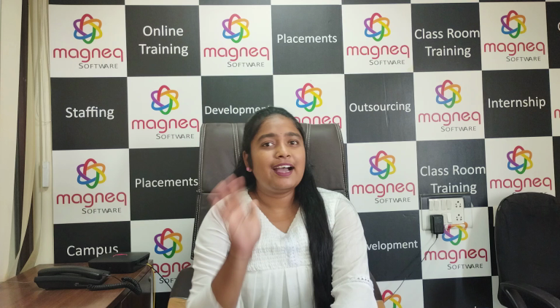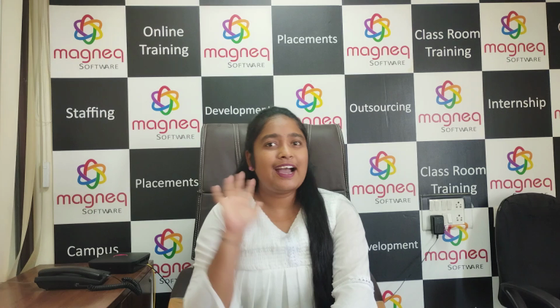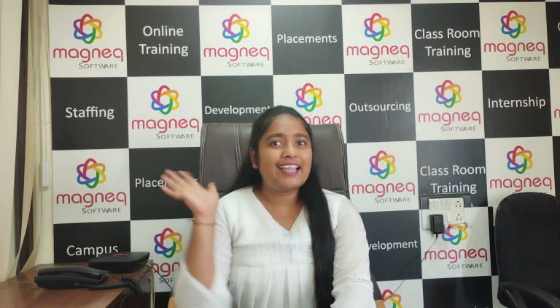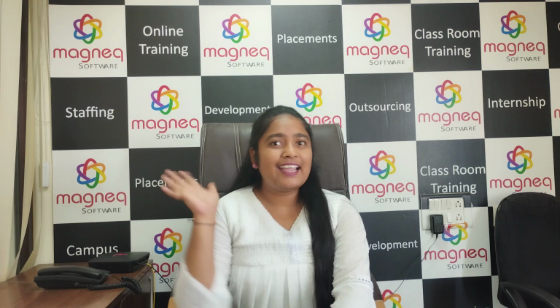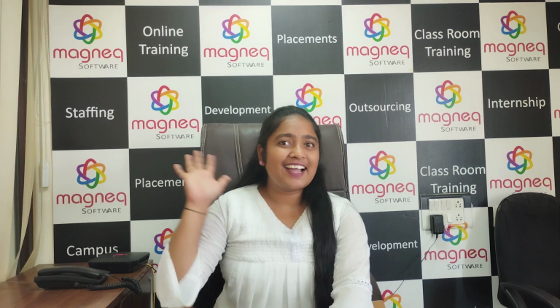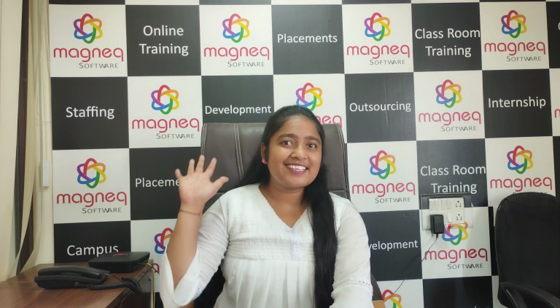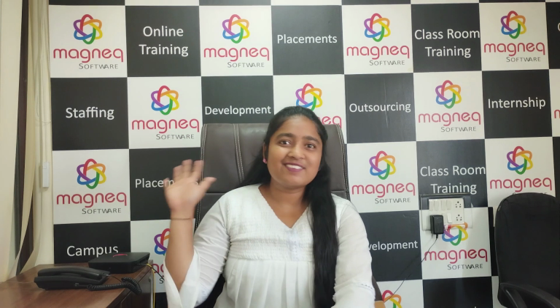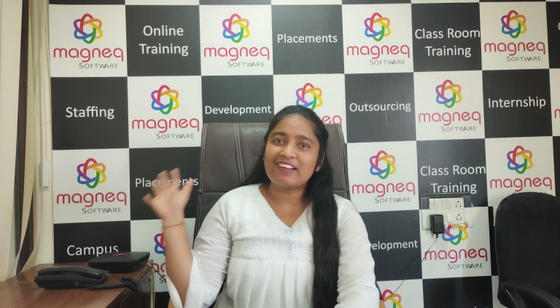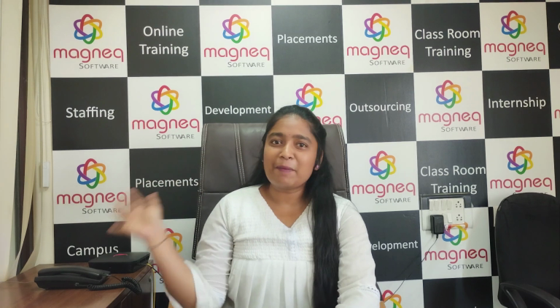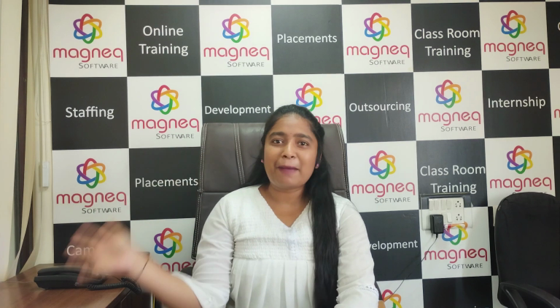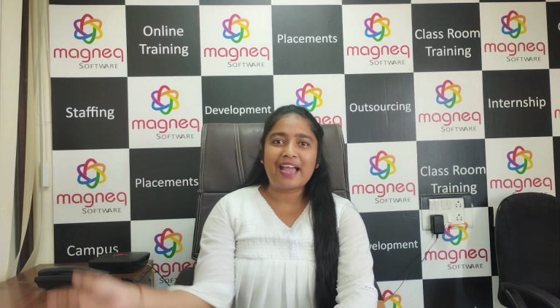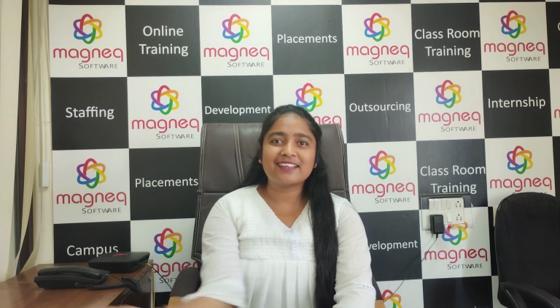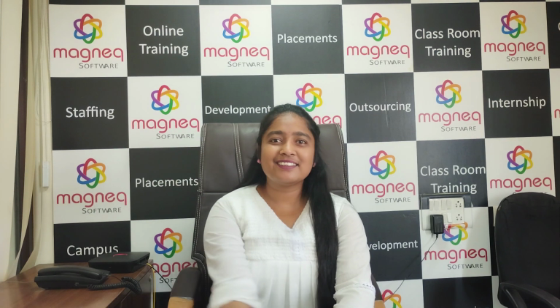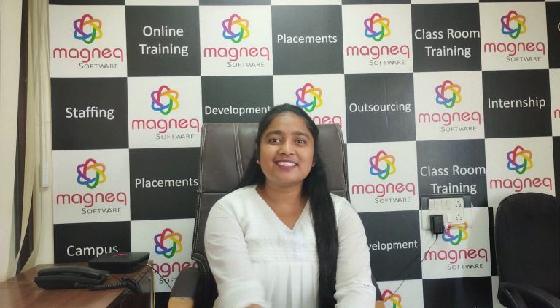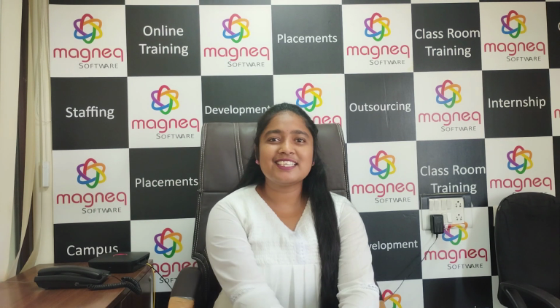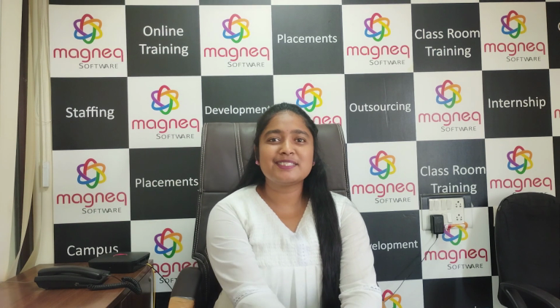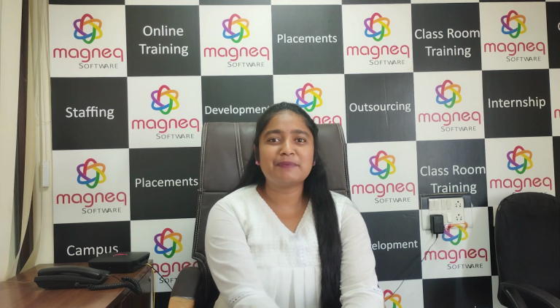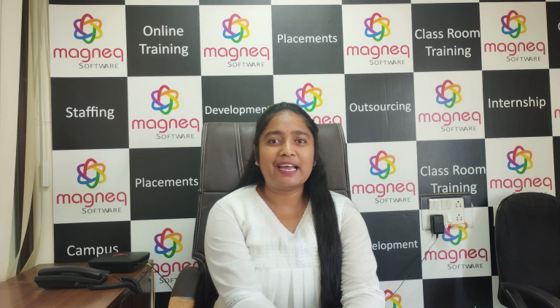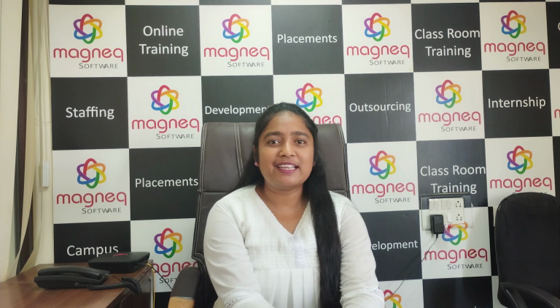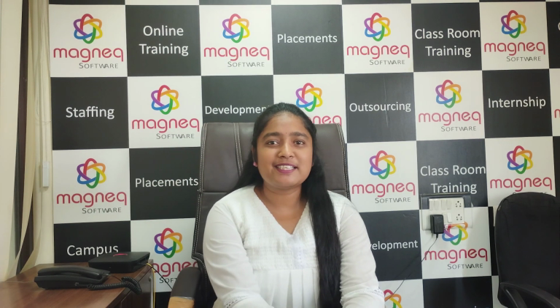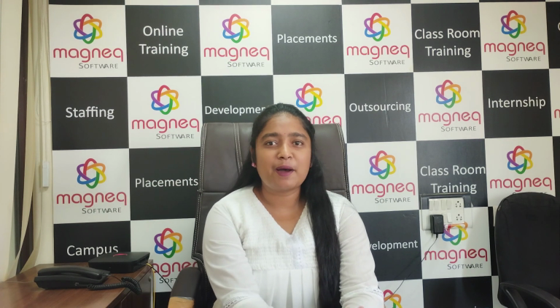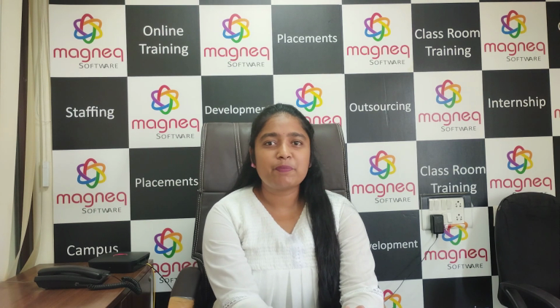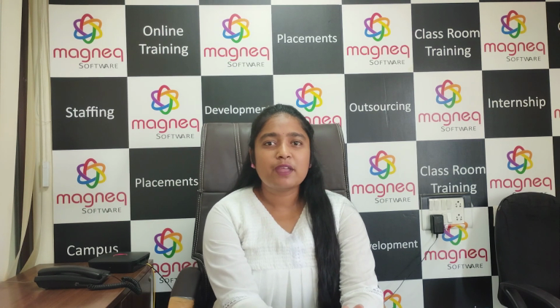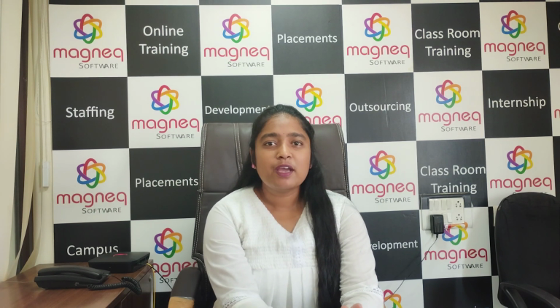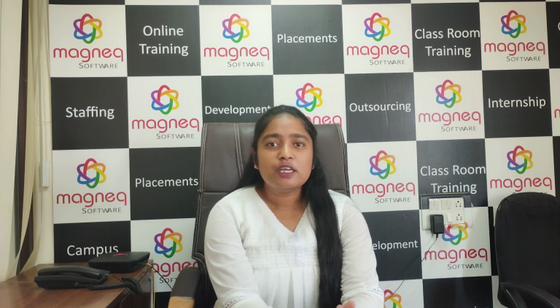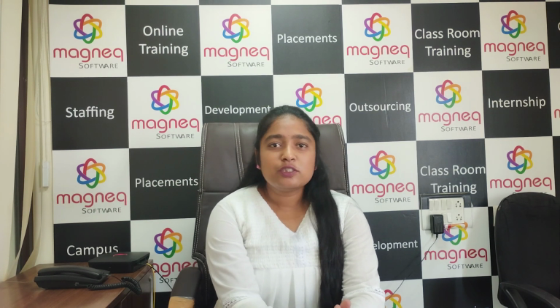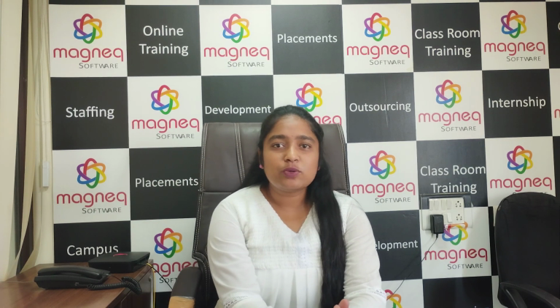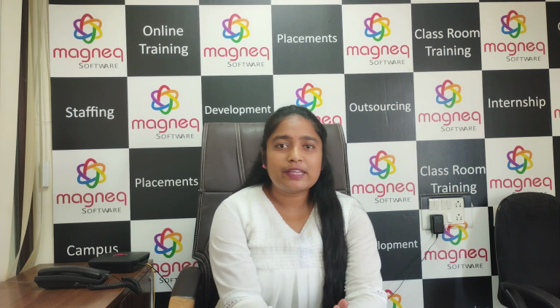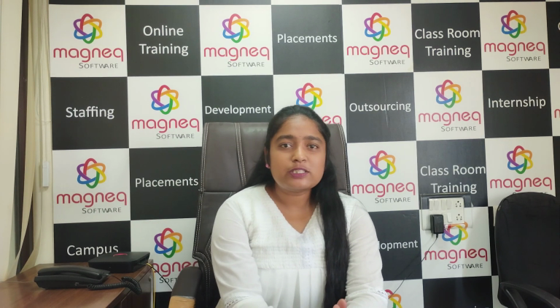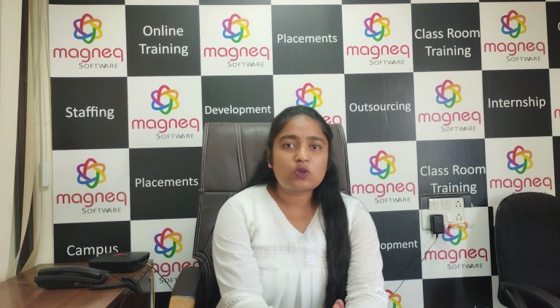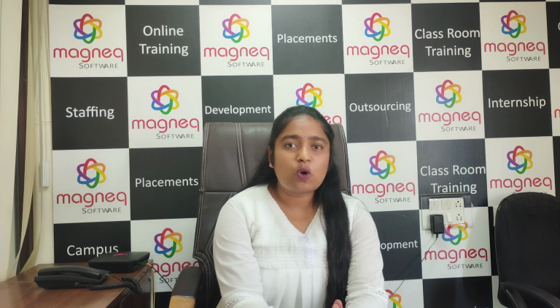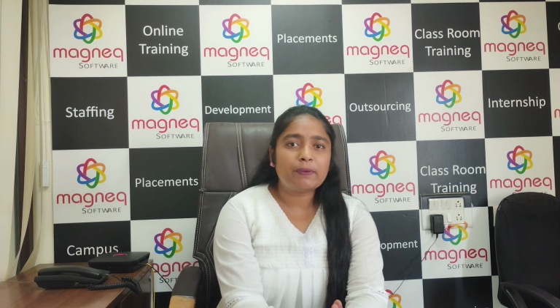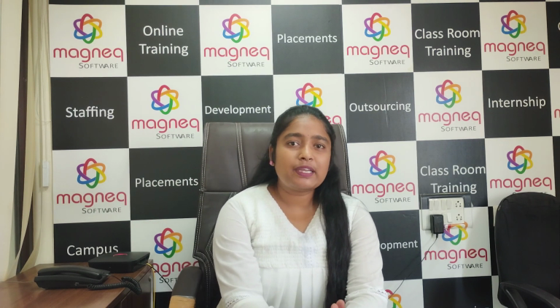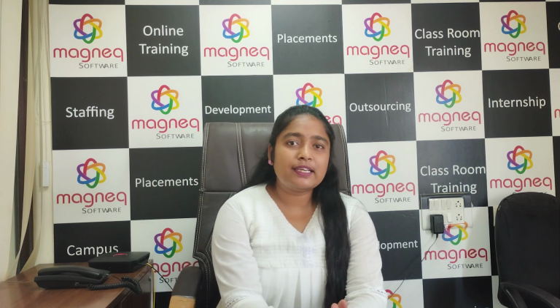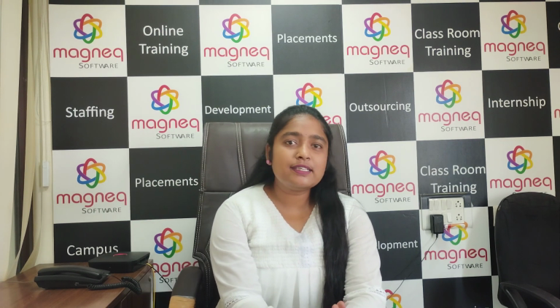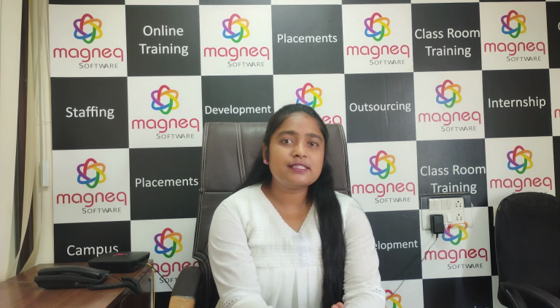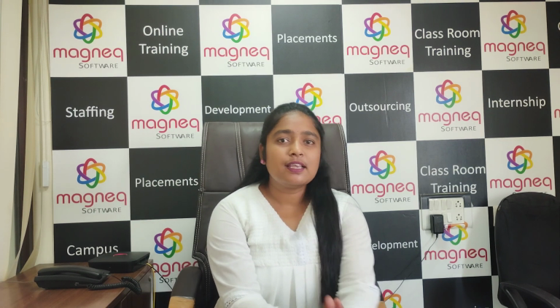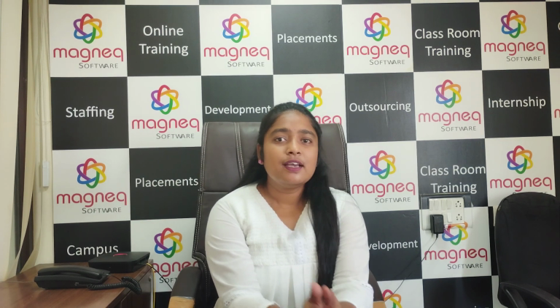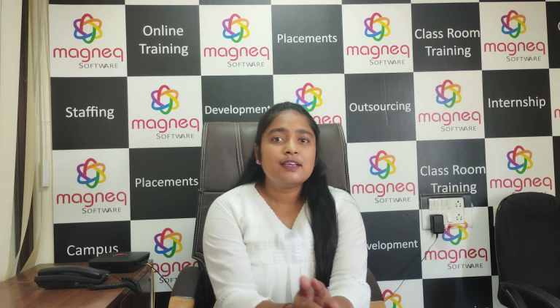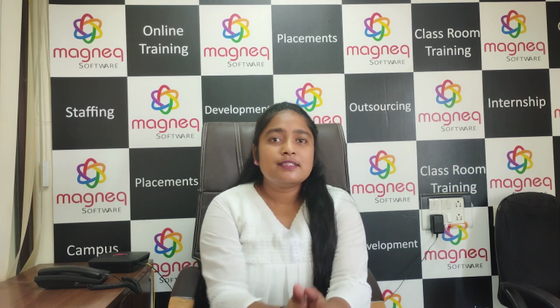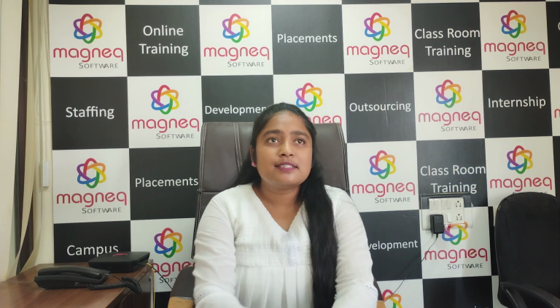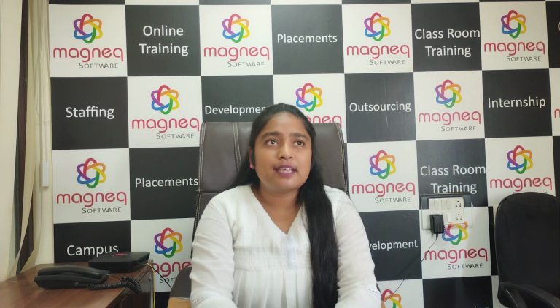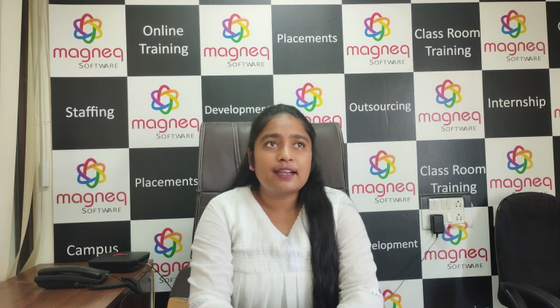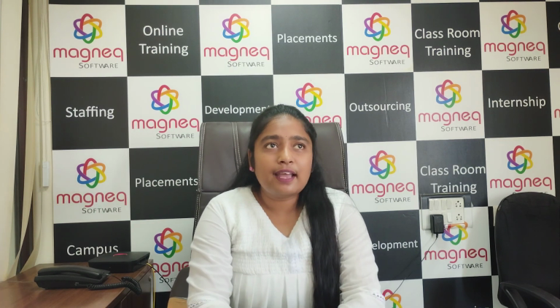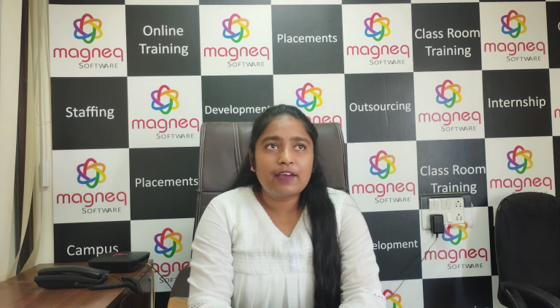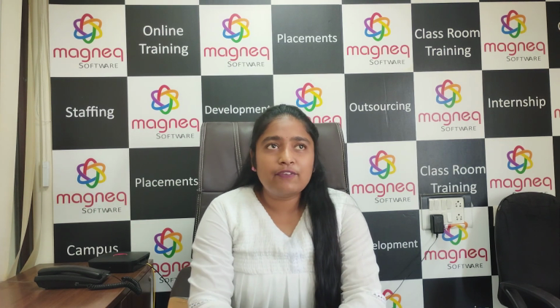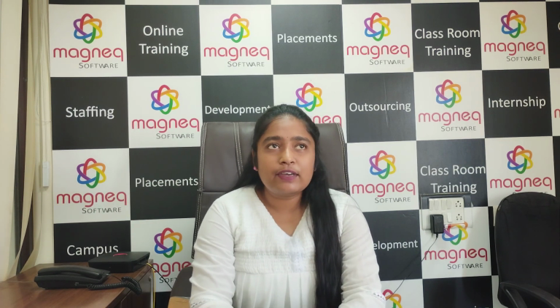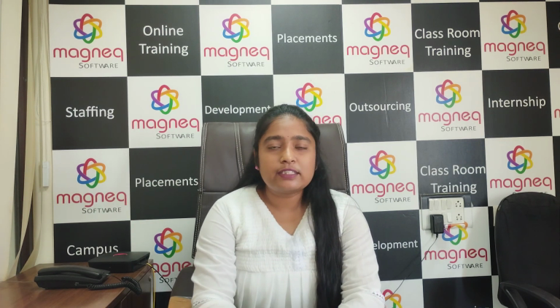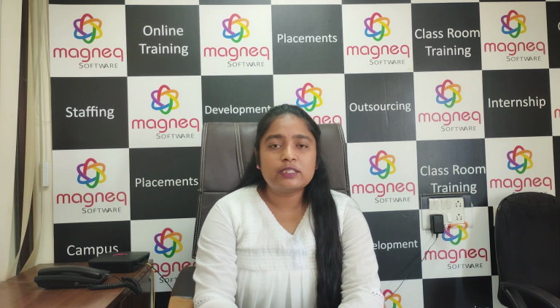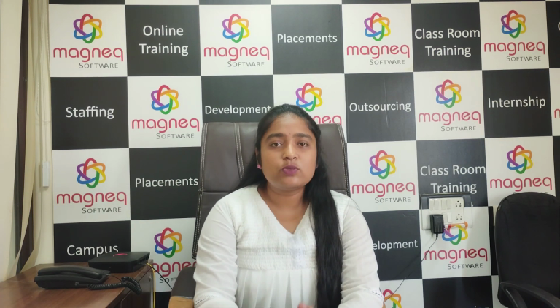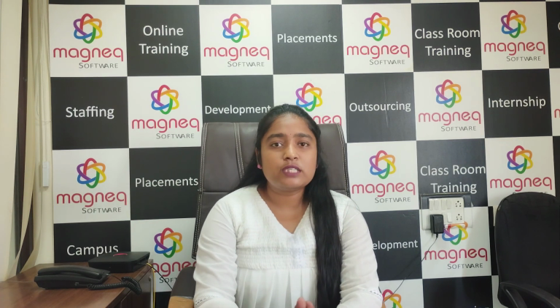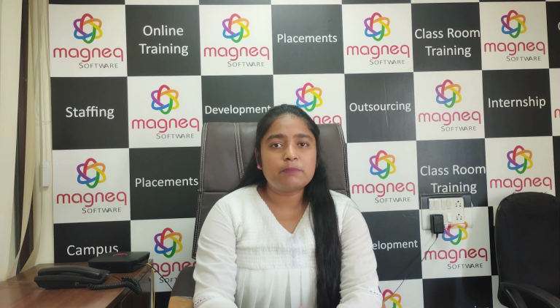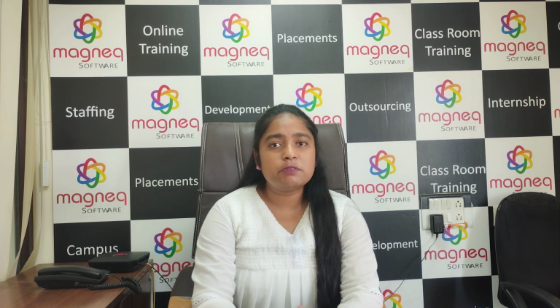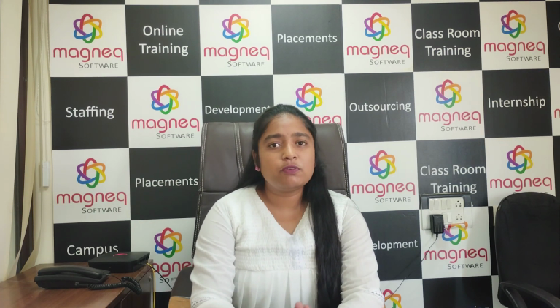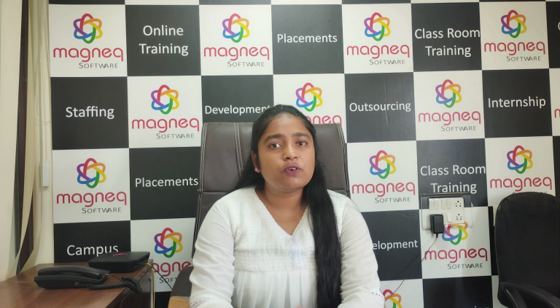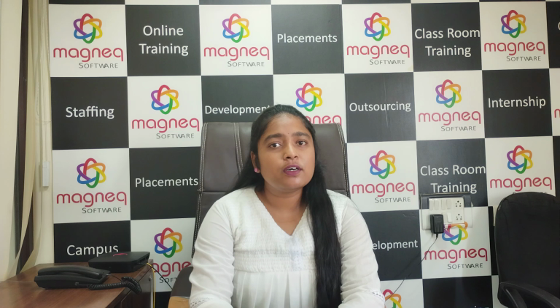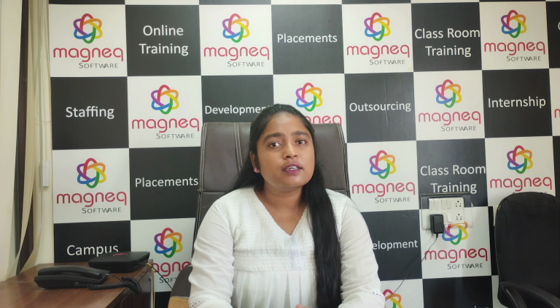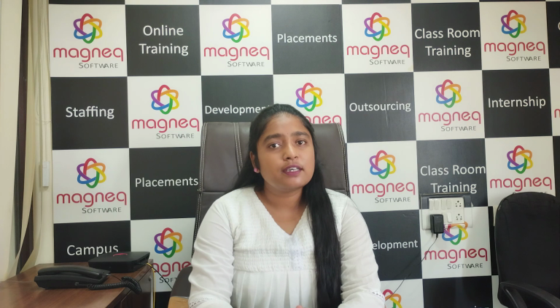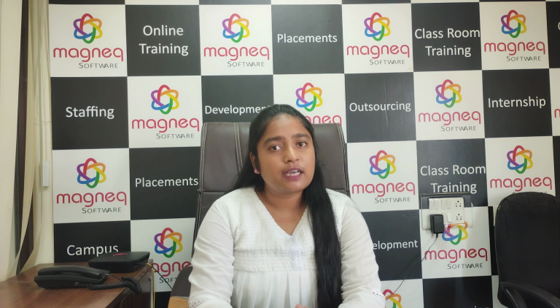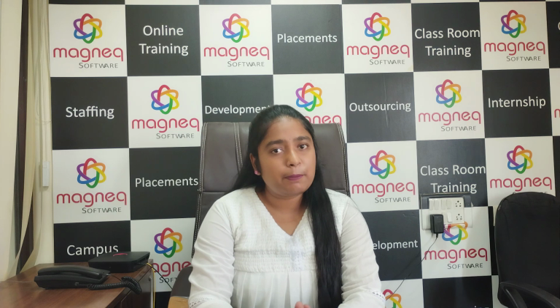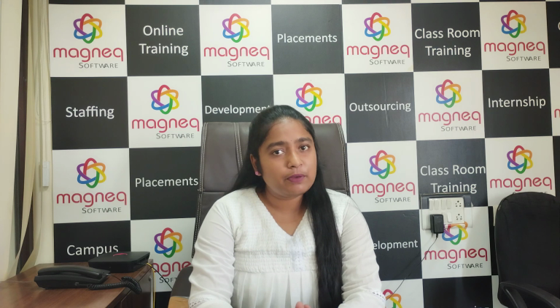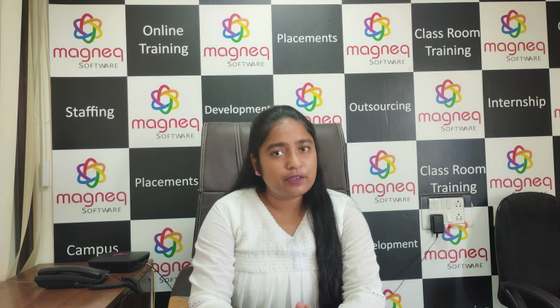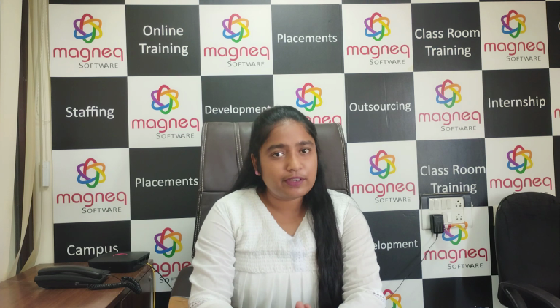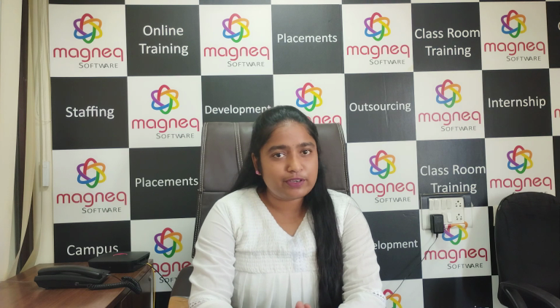Hi guys, welcome back, this is Manasa. Today's topic is 10 effective tips for communication.